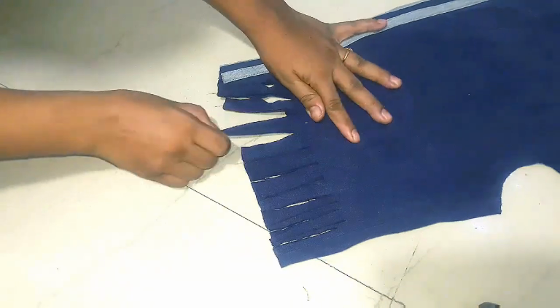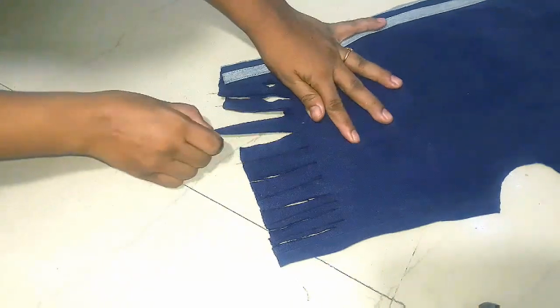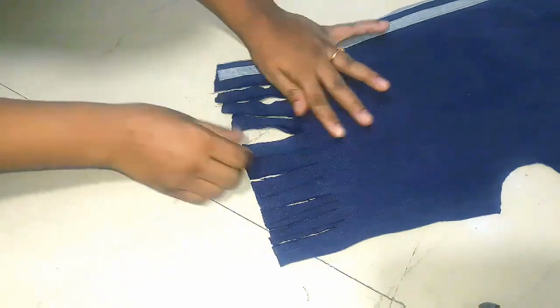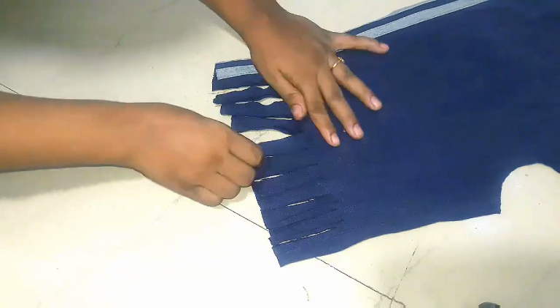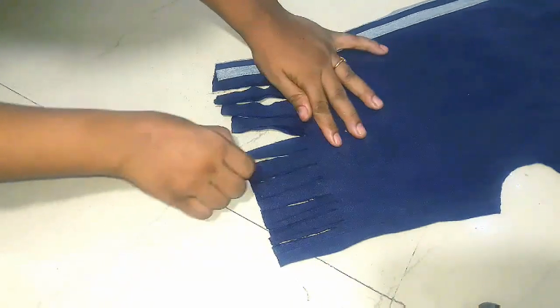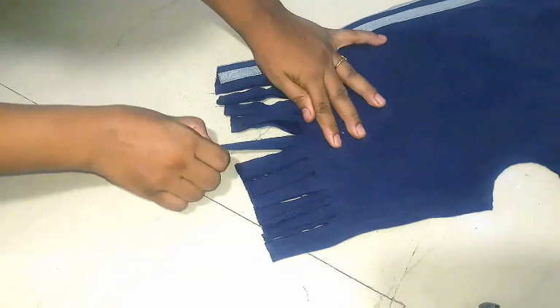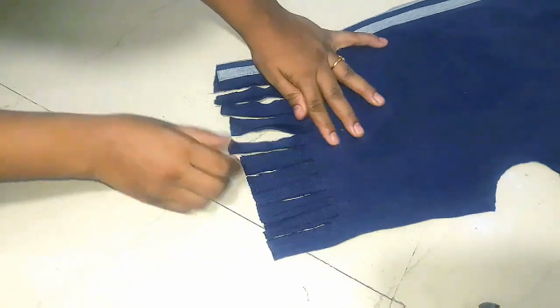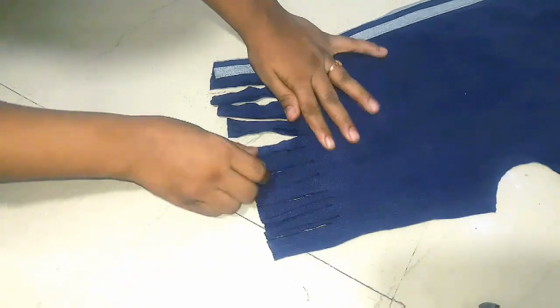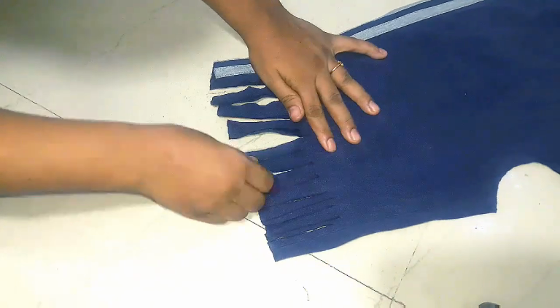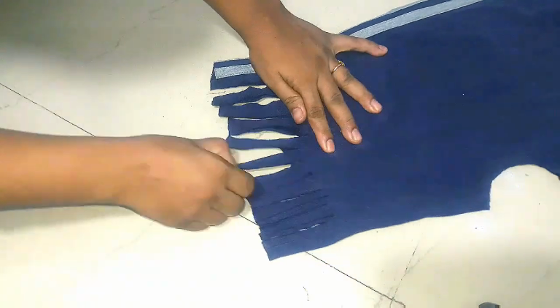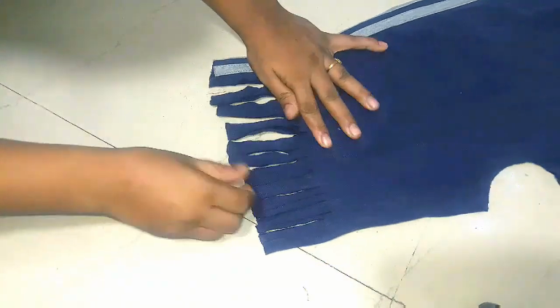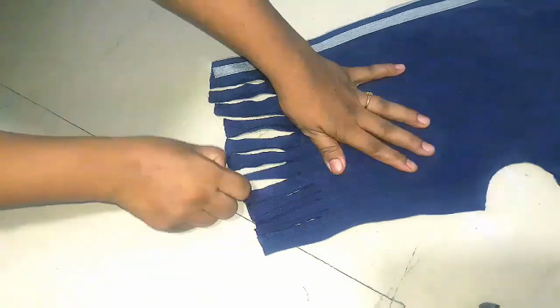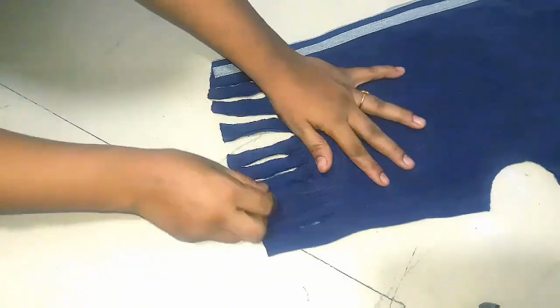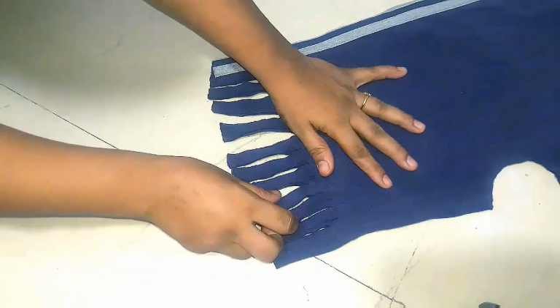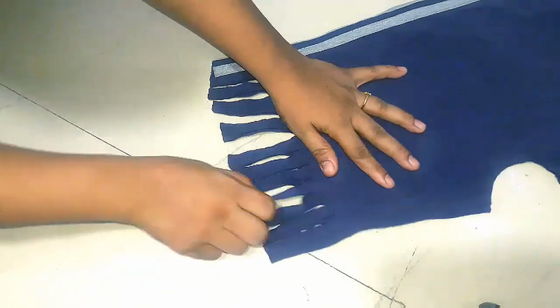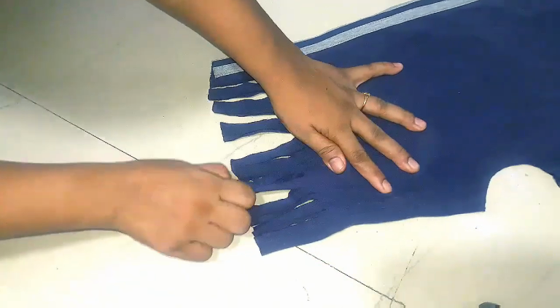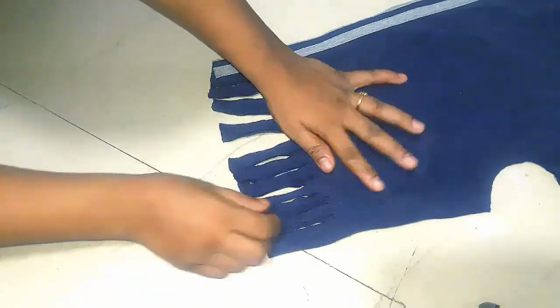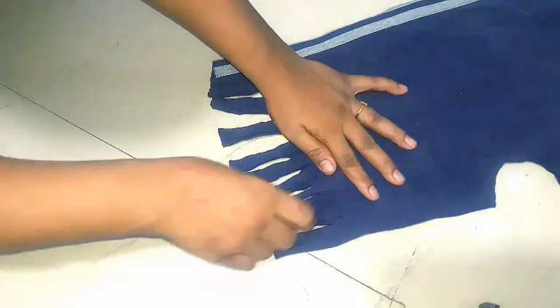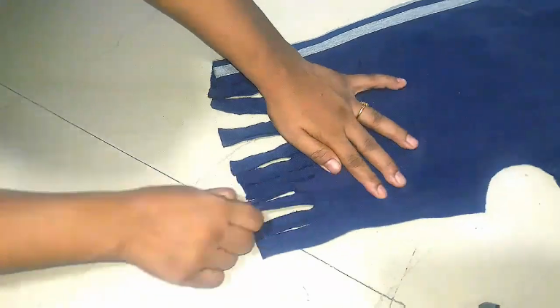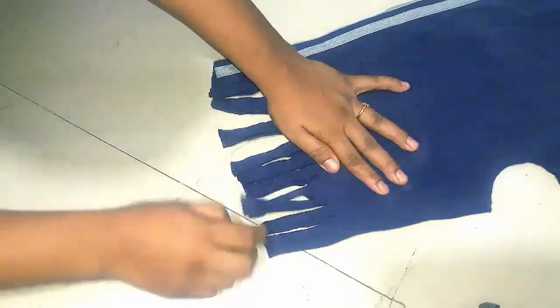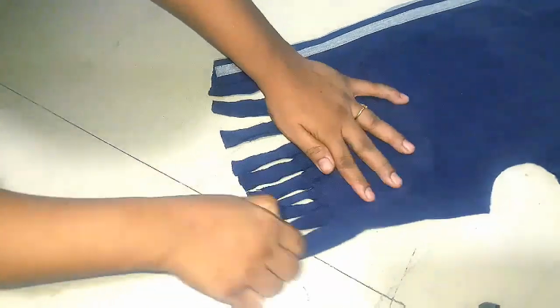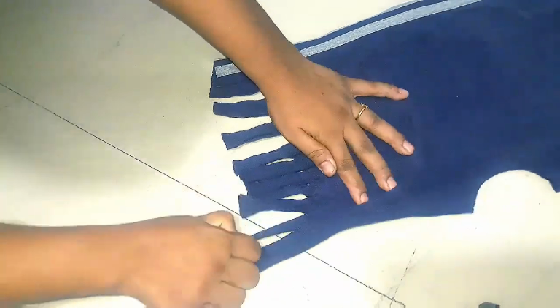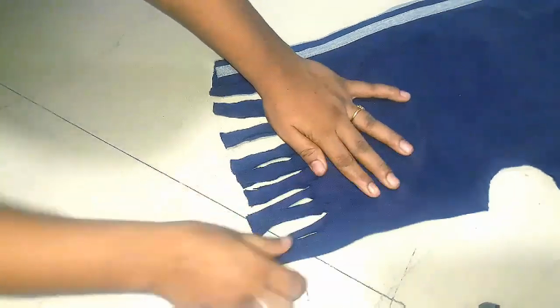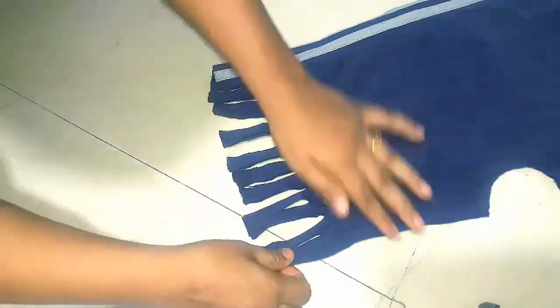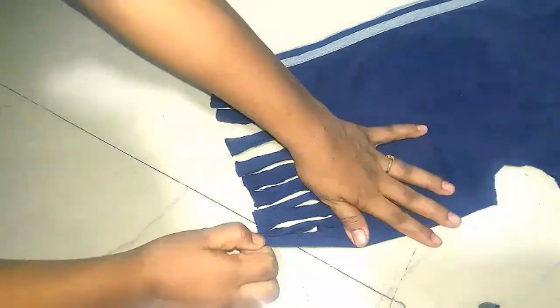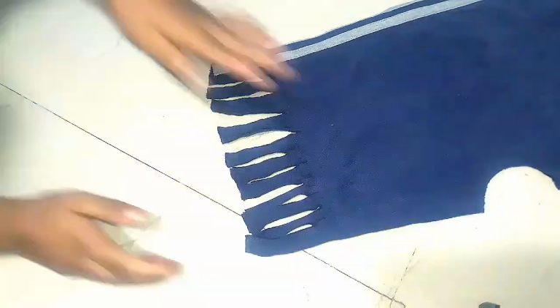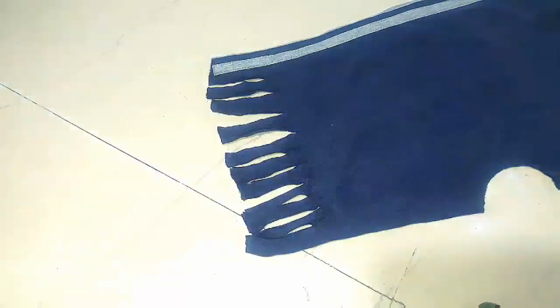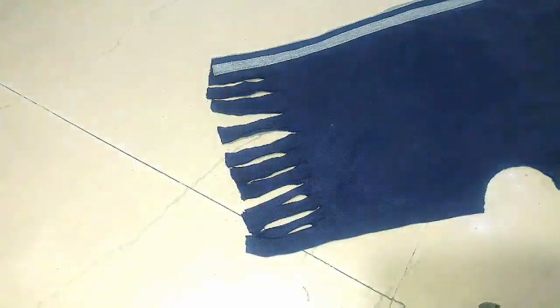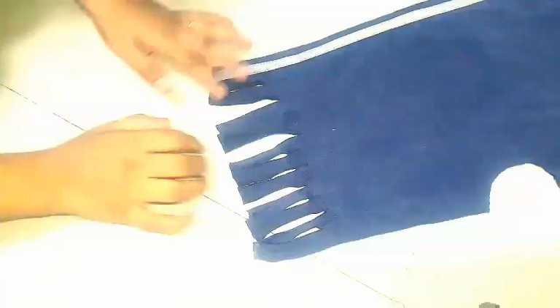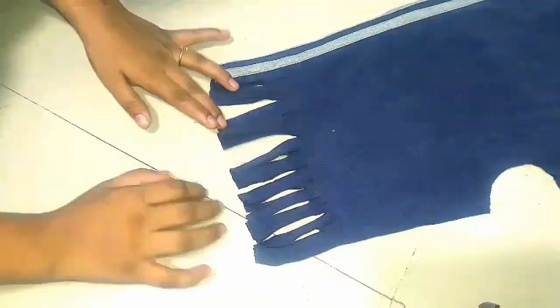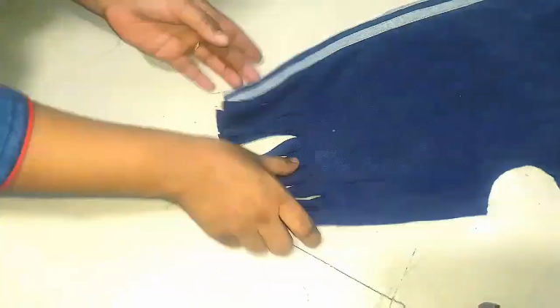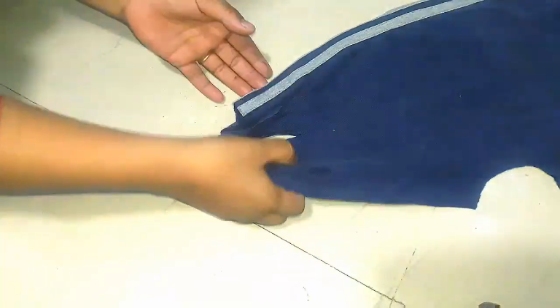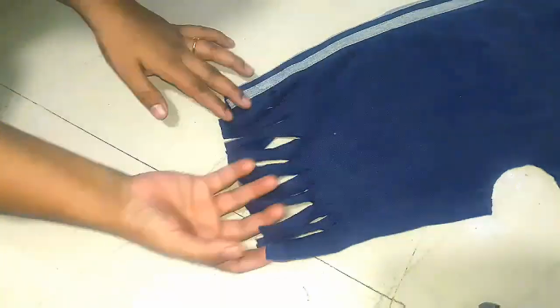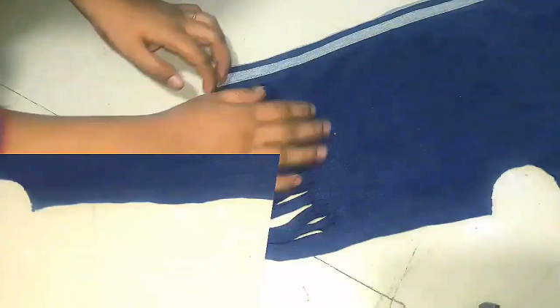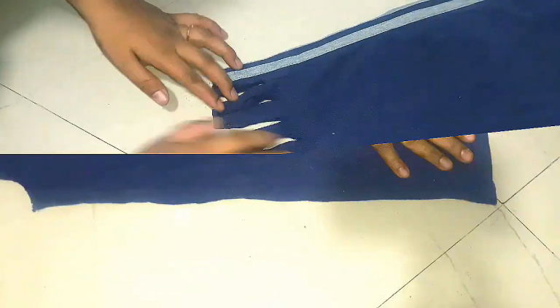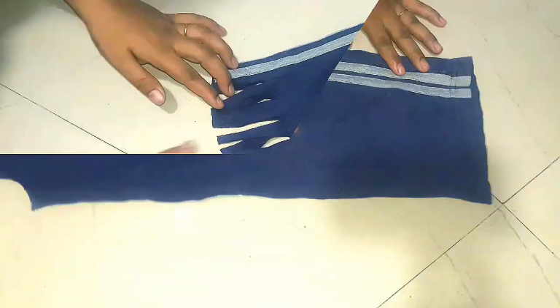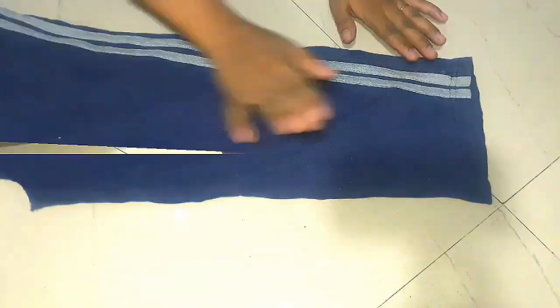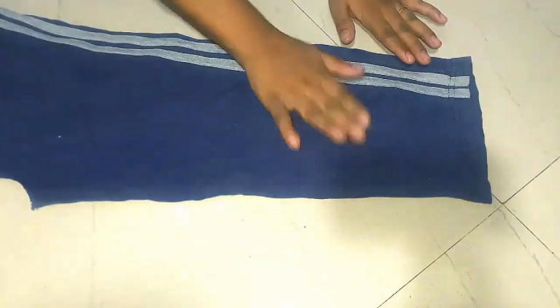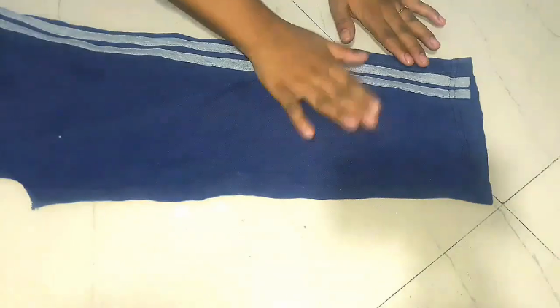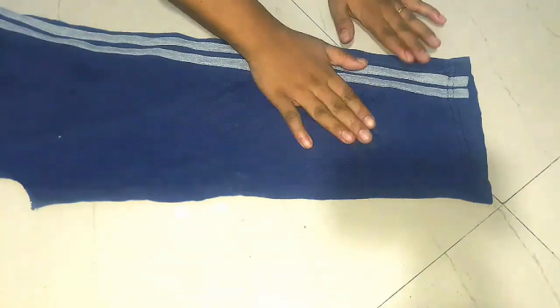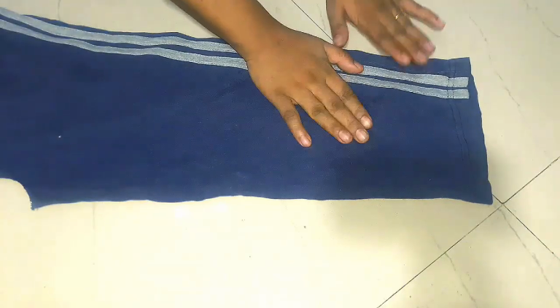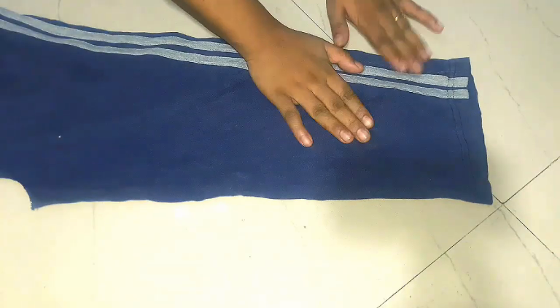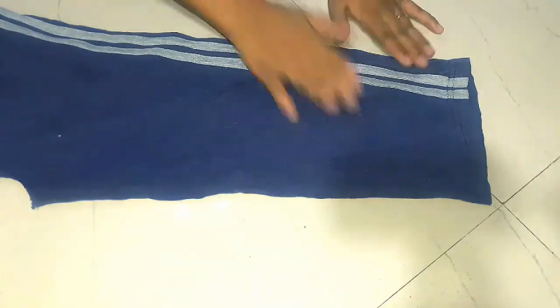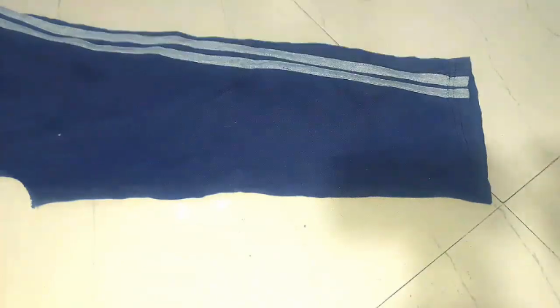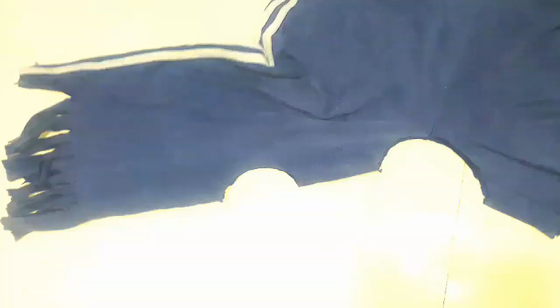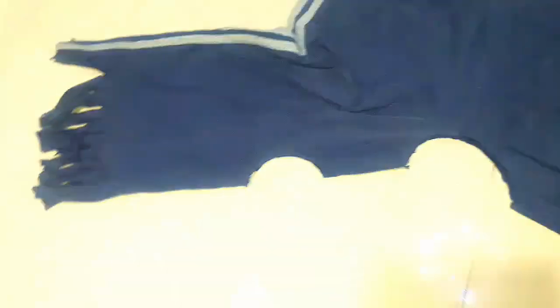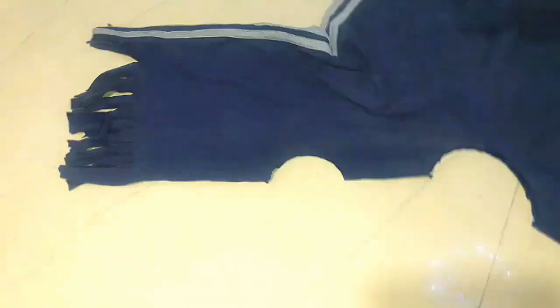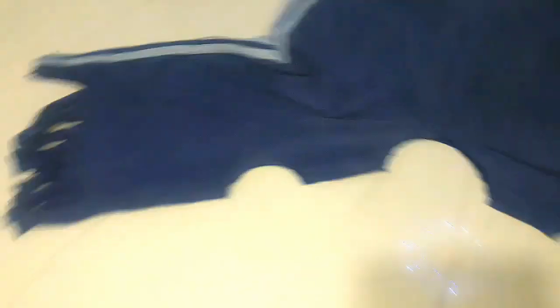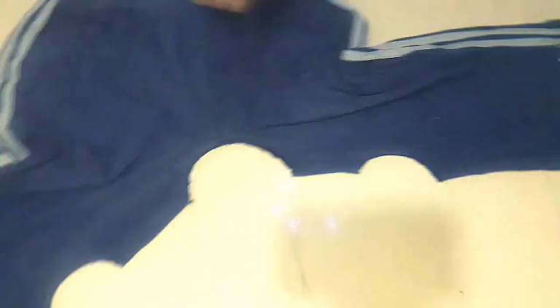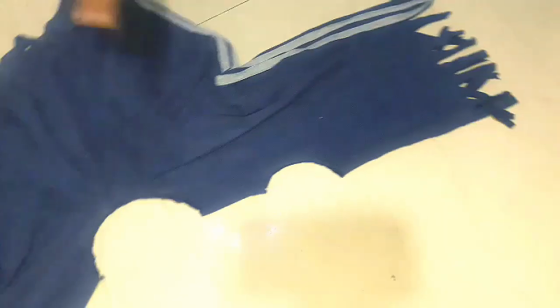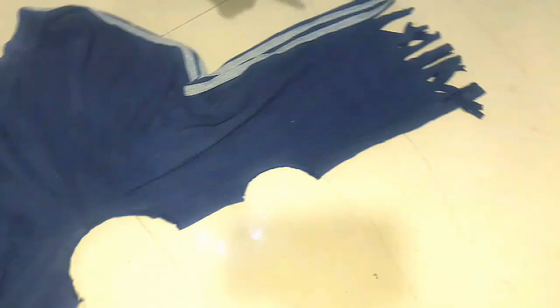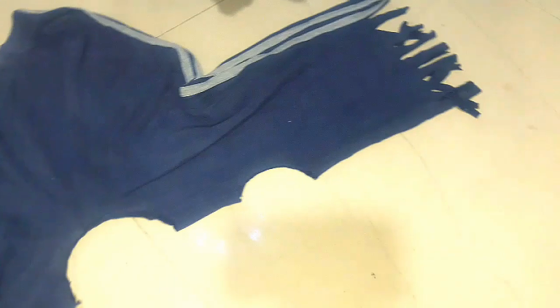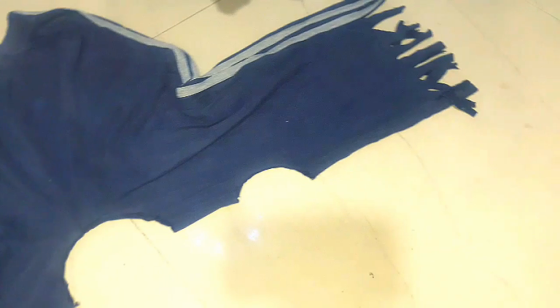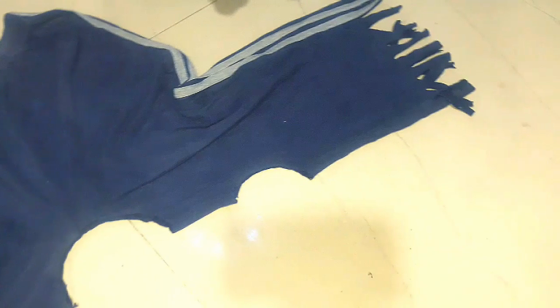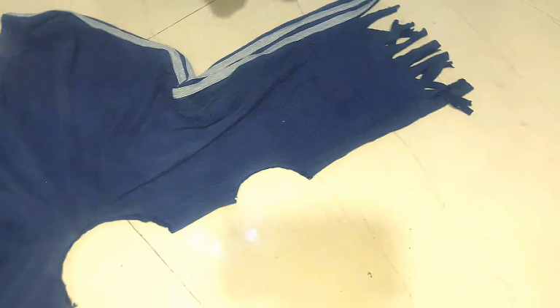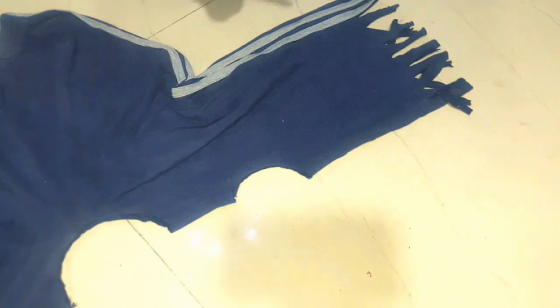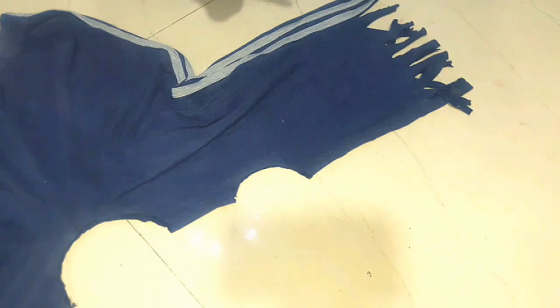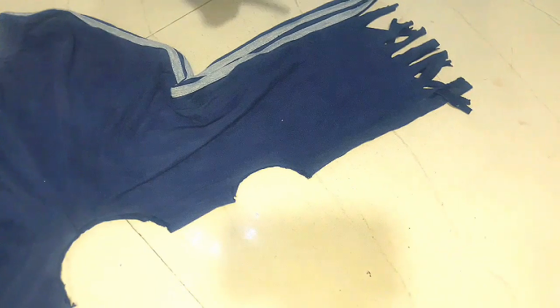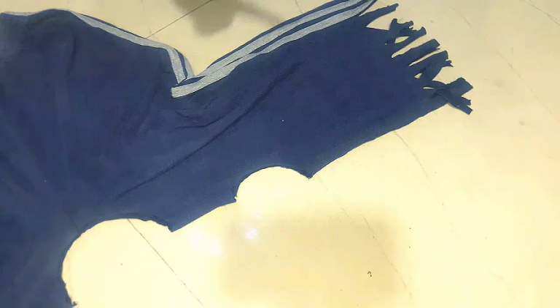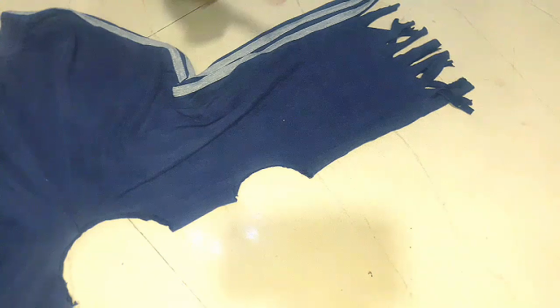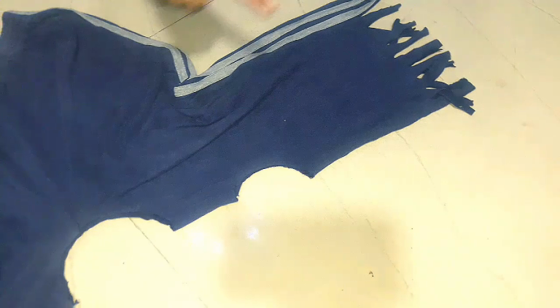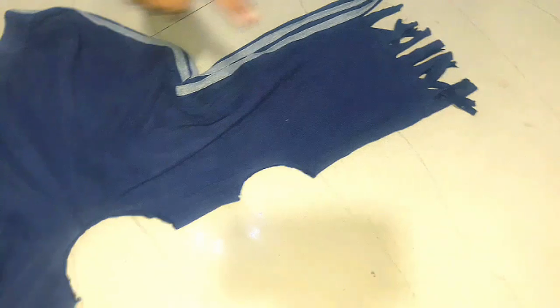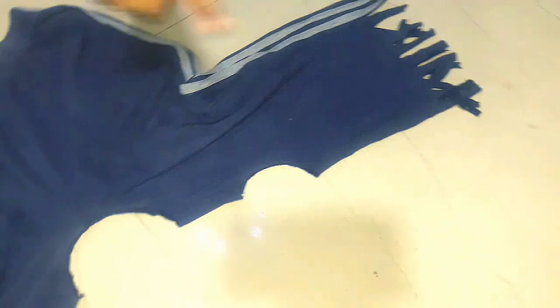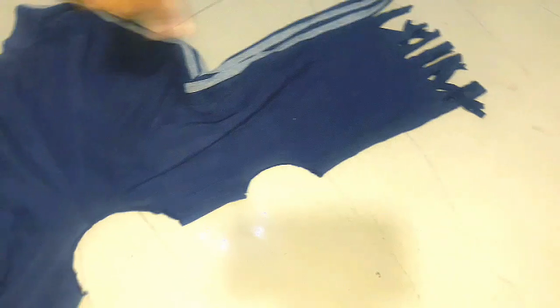This will be a good roll. We will cut it in the sleeves. We are ready to cut it.